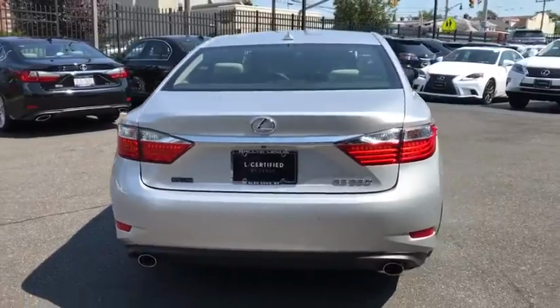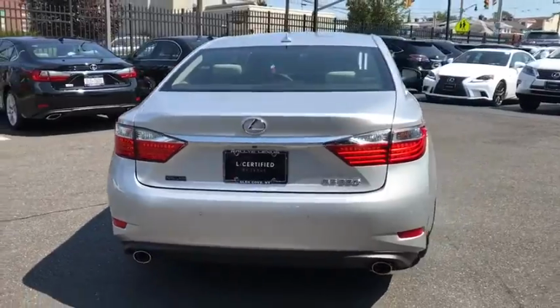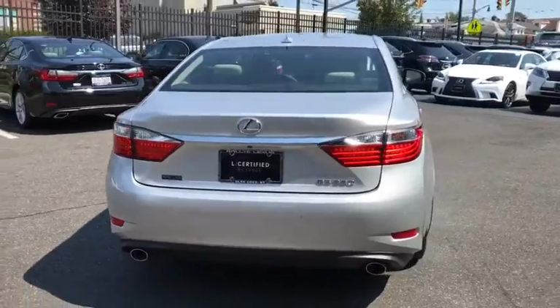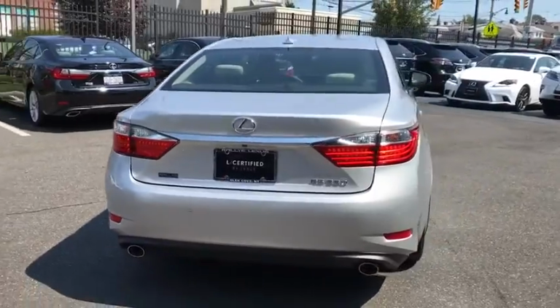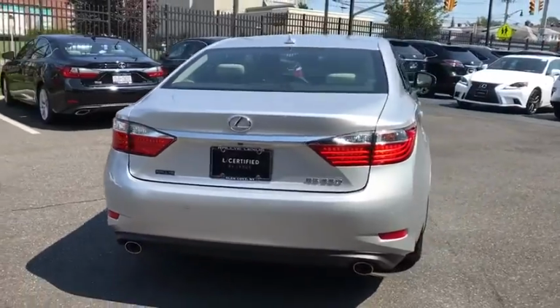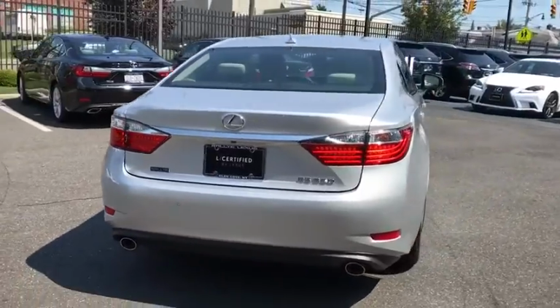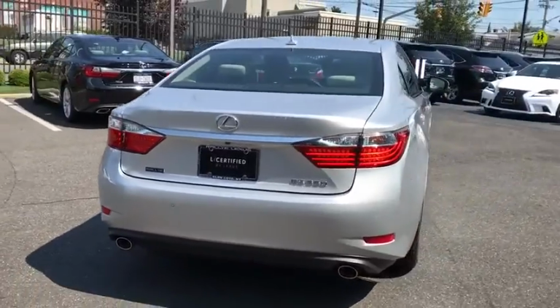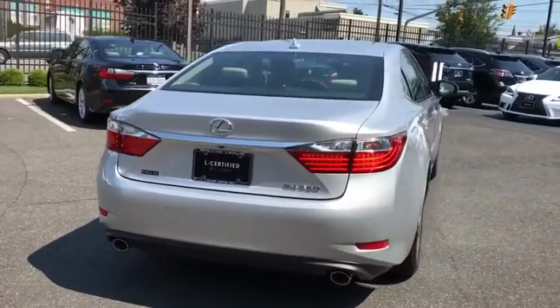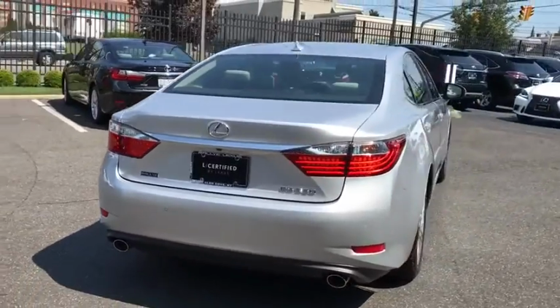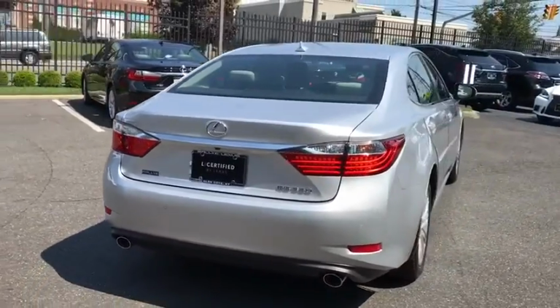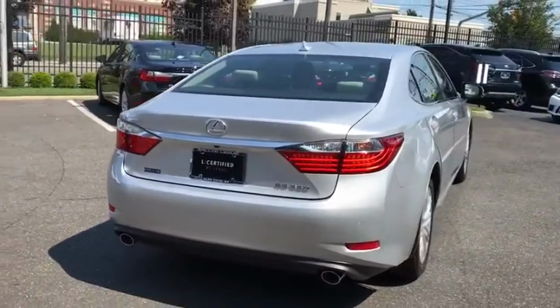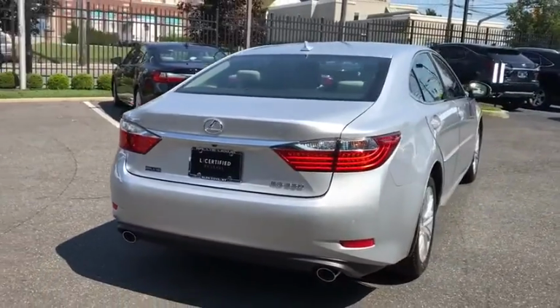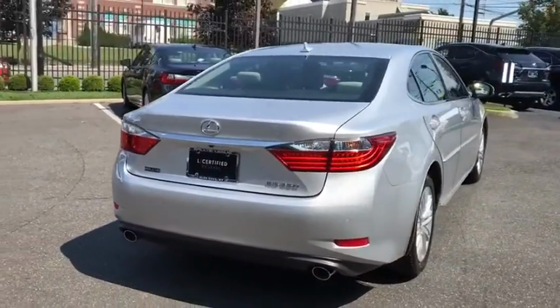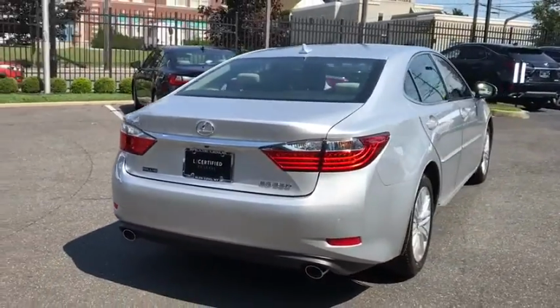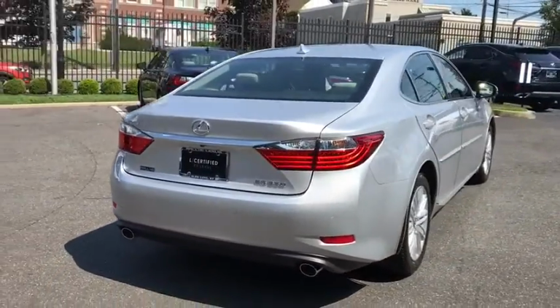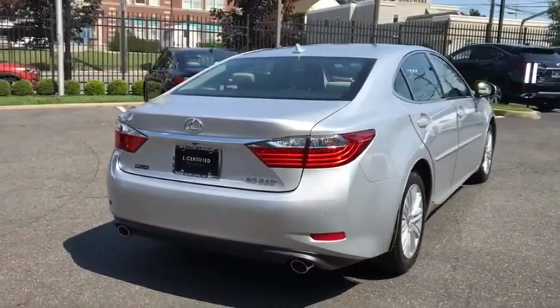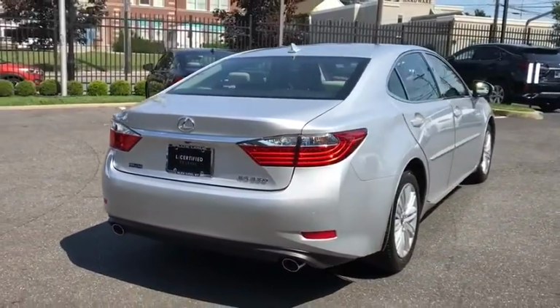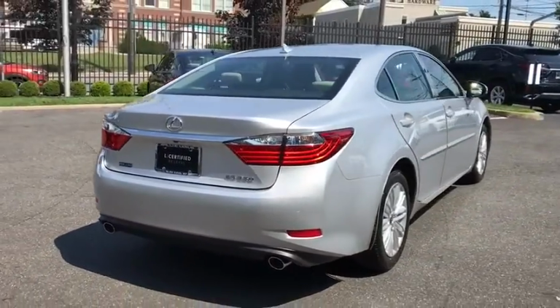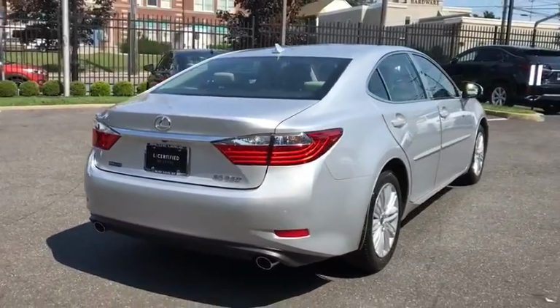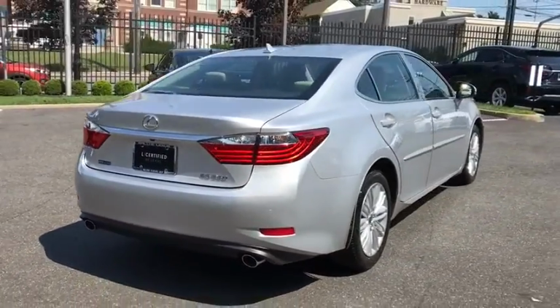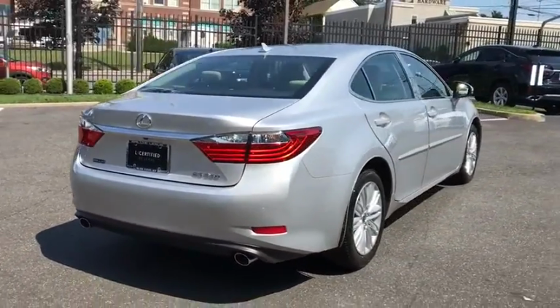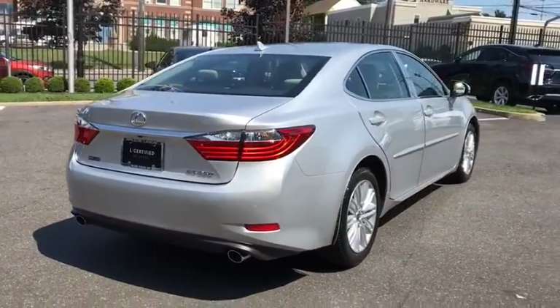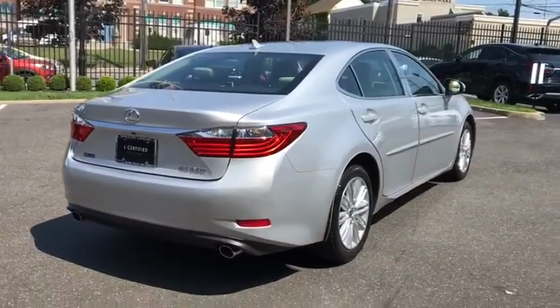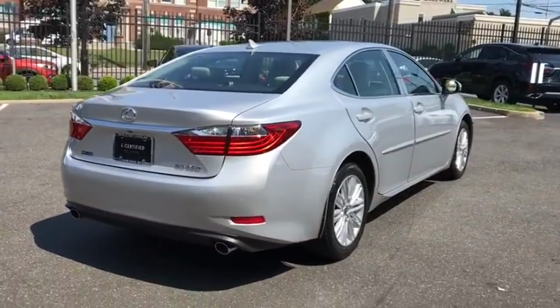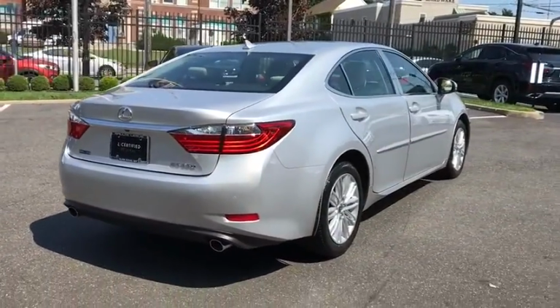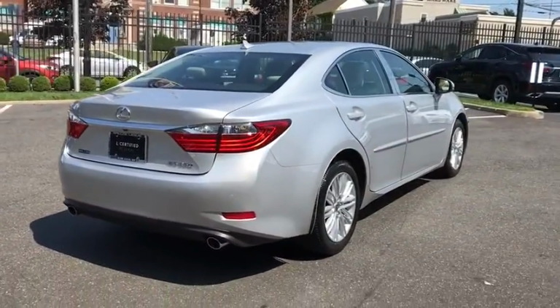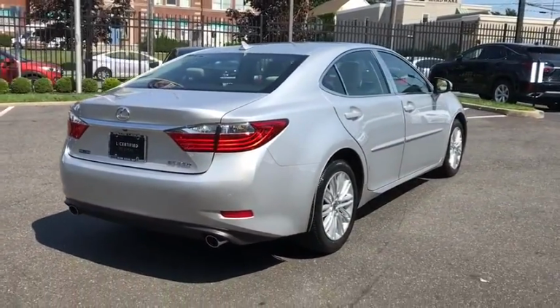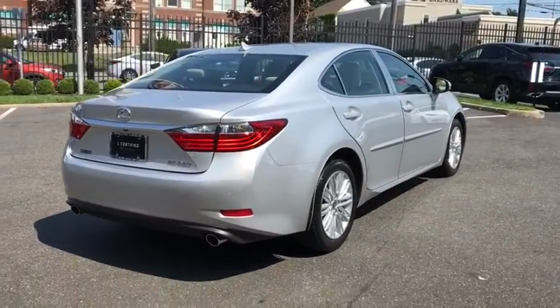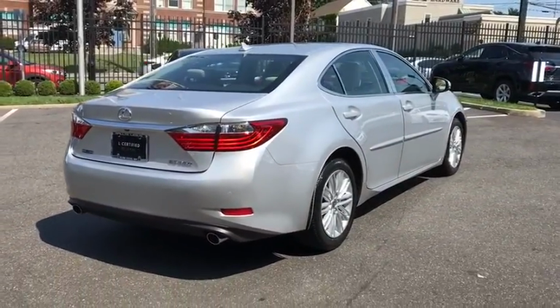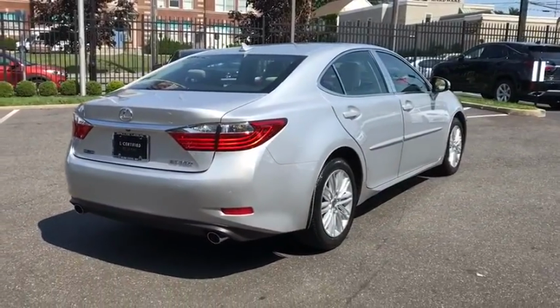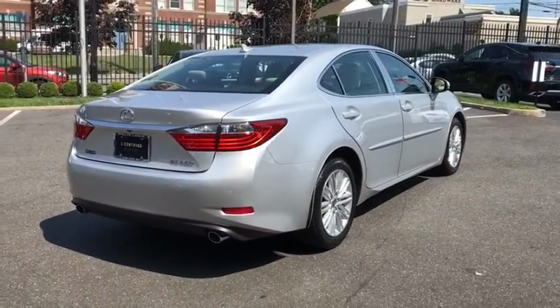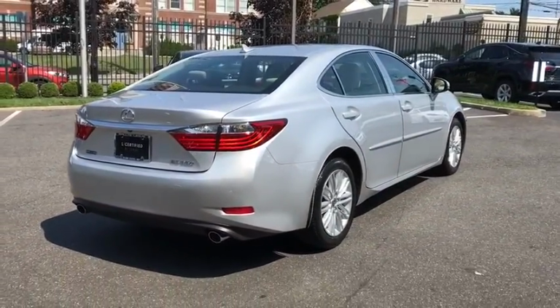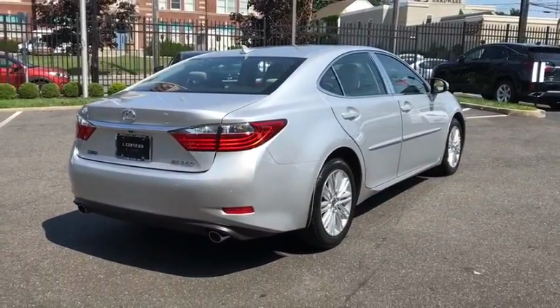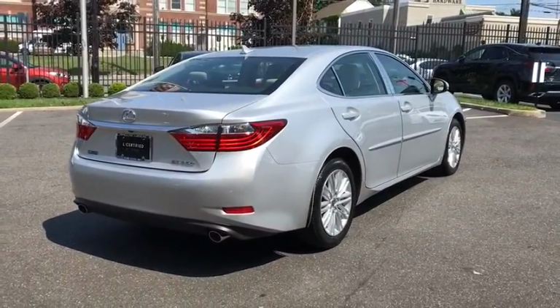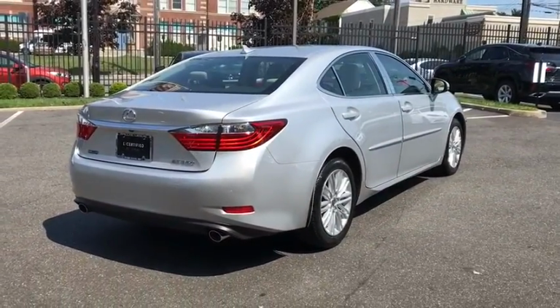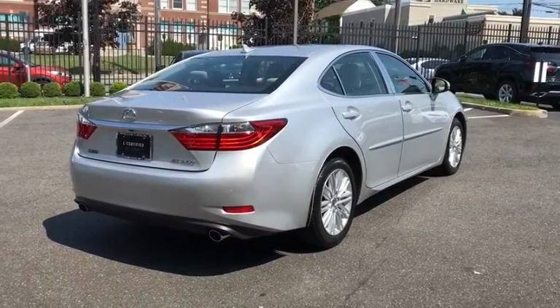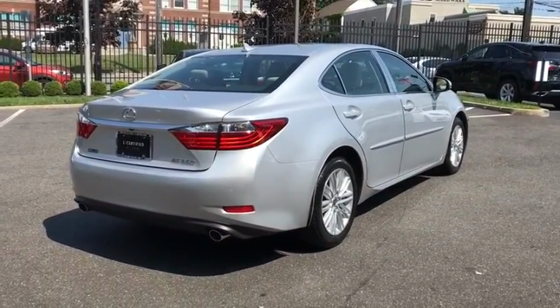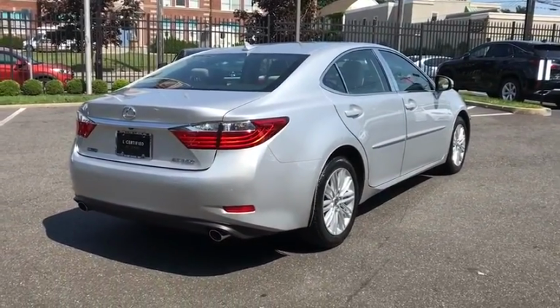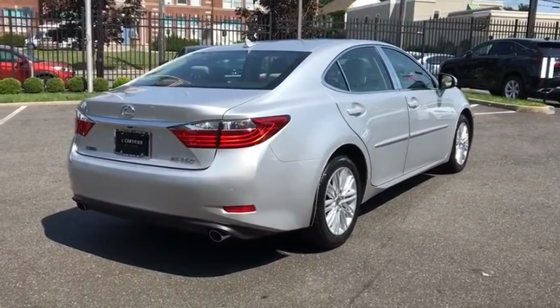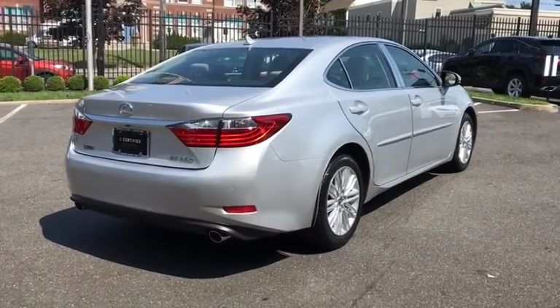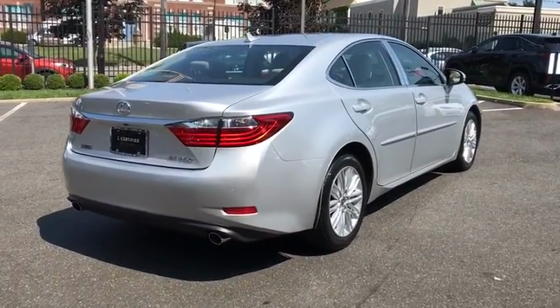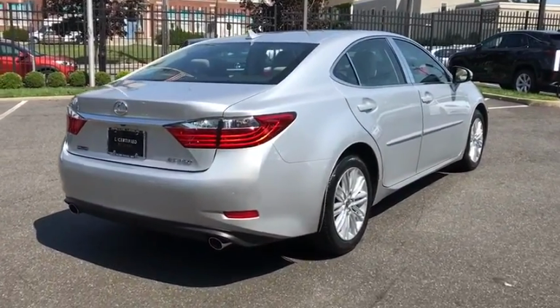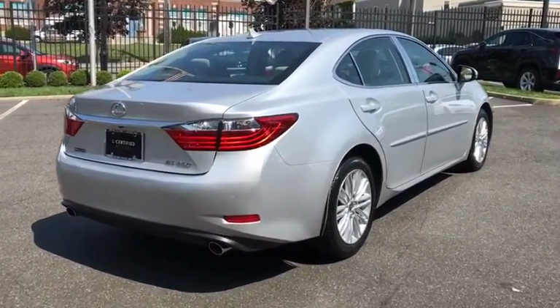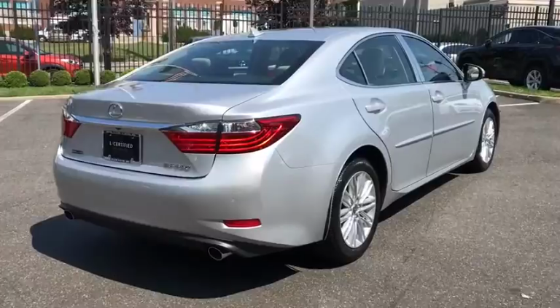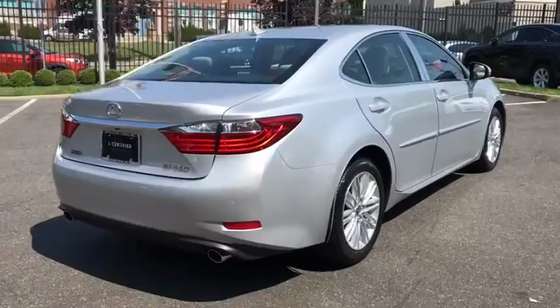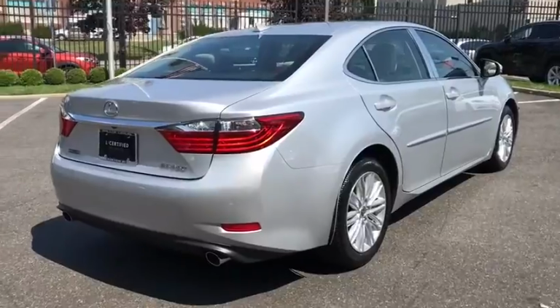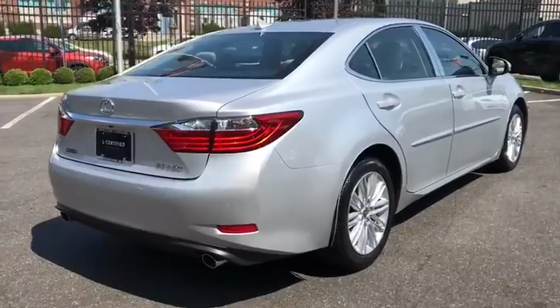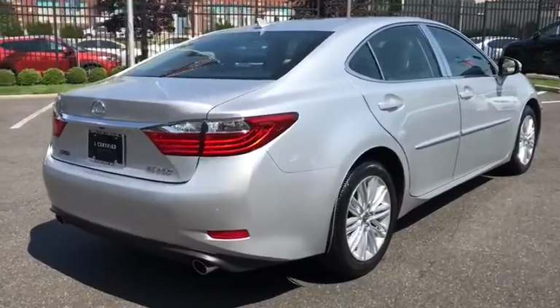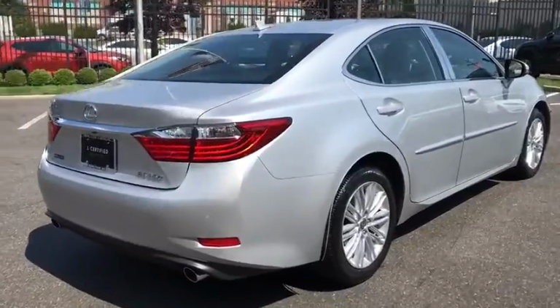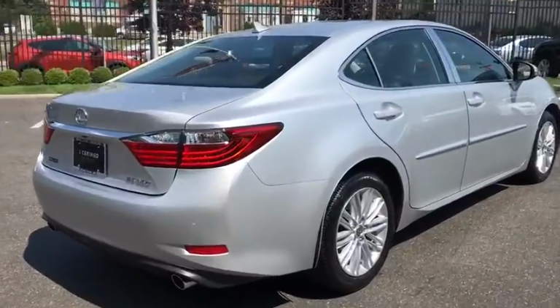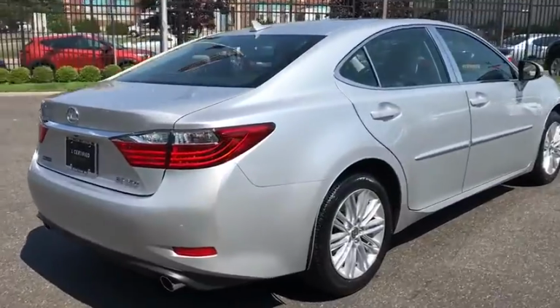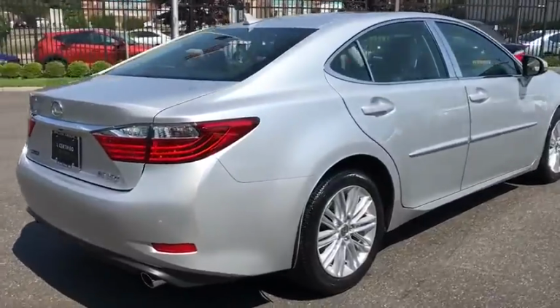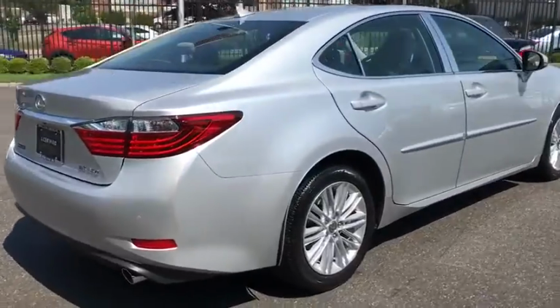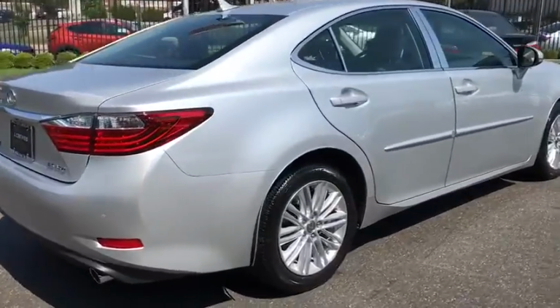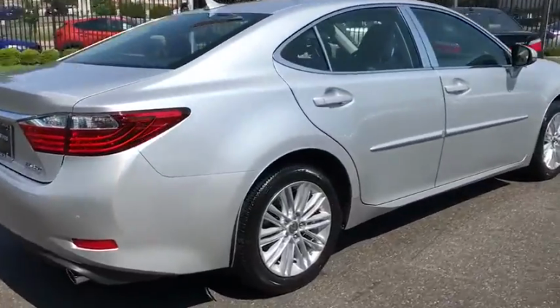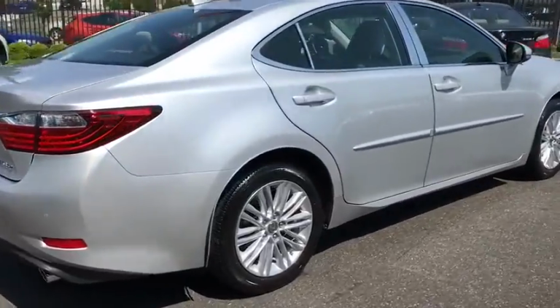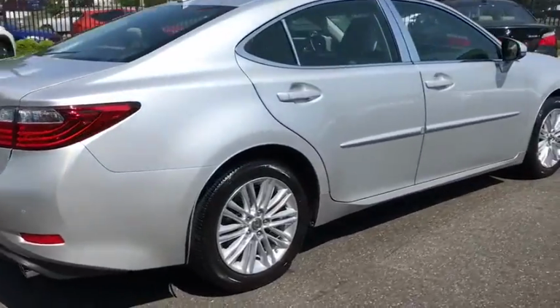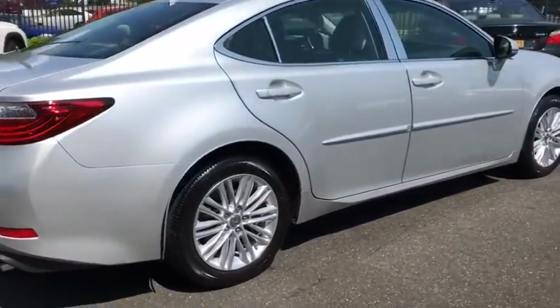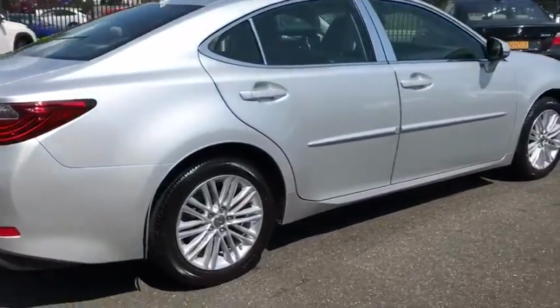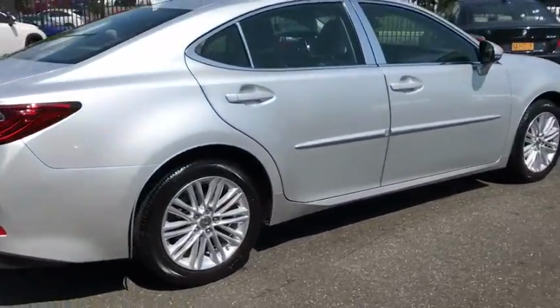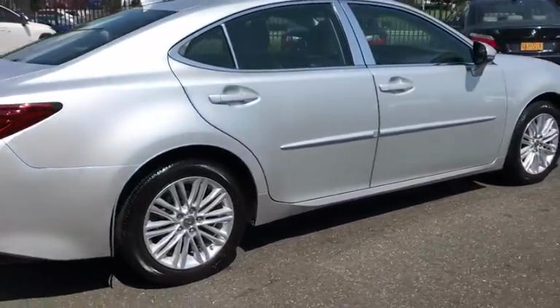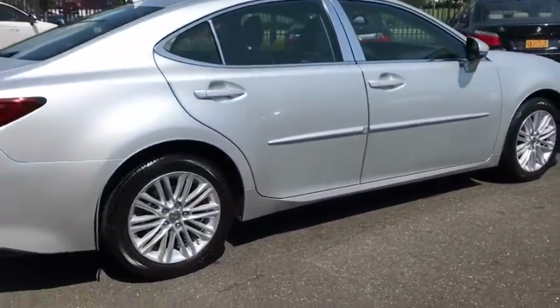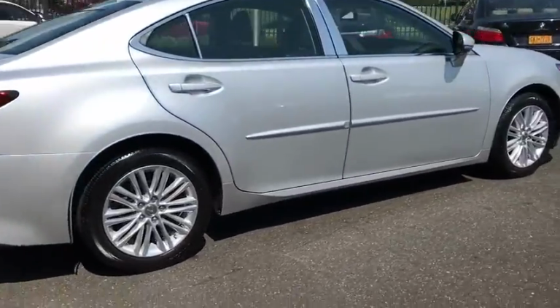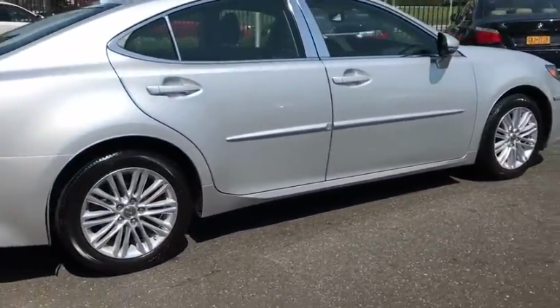Power windows, compass, trip computer, CD player, rear window defroster, remote keyless entry, power moonroof.